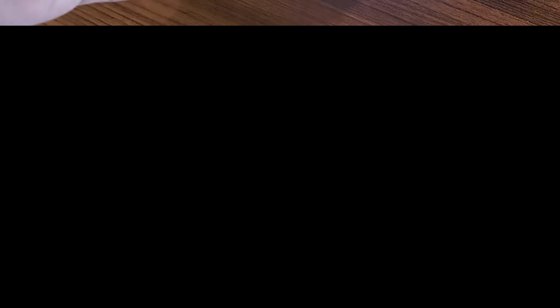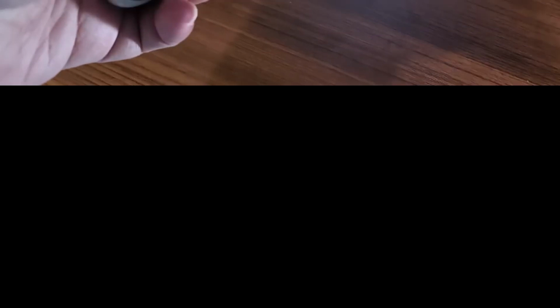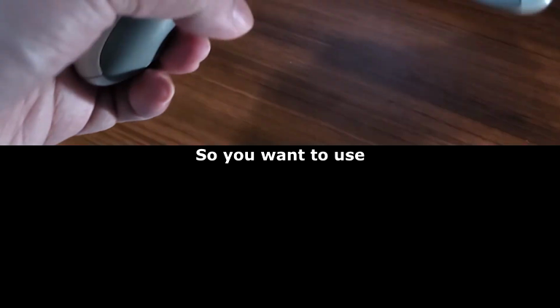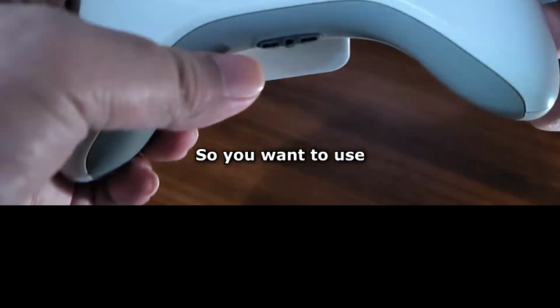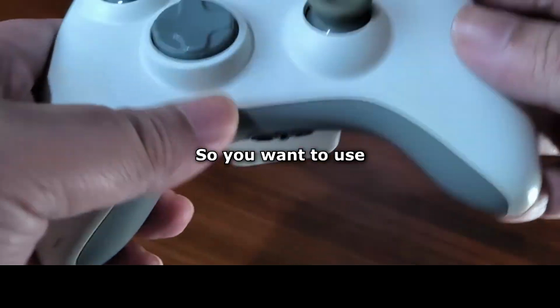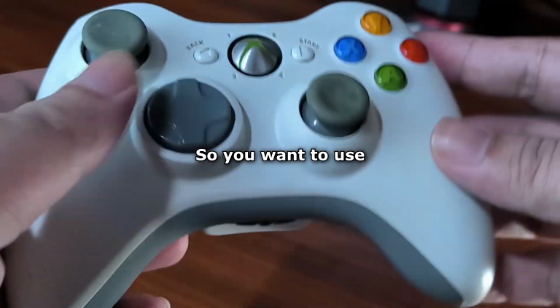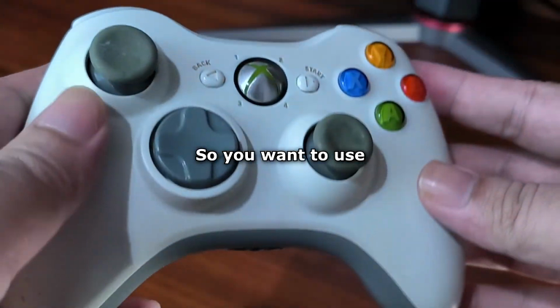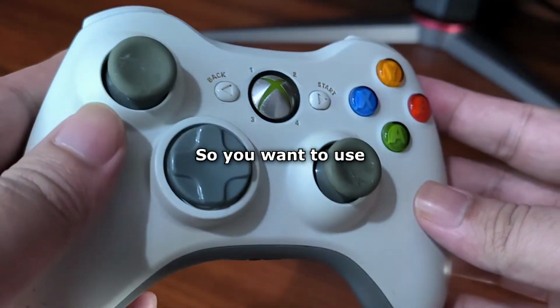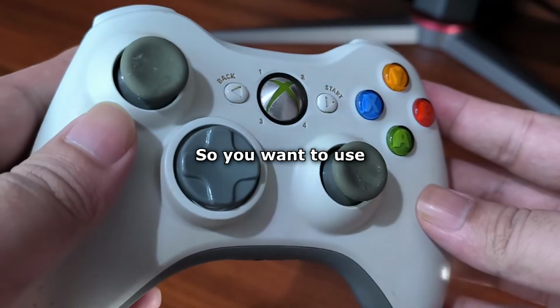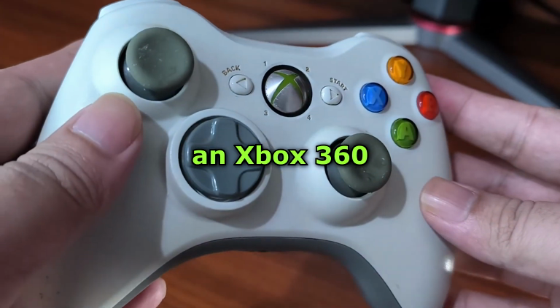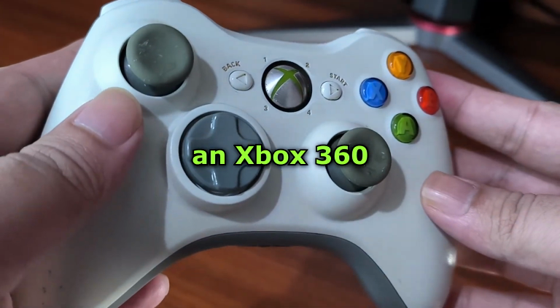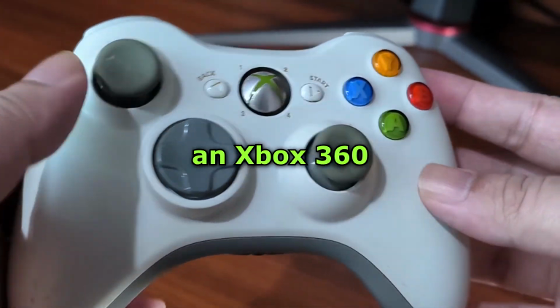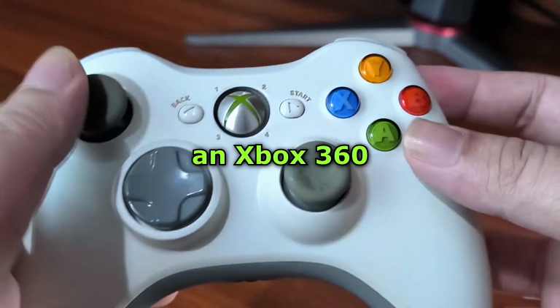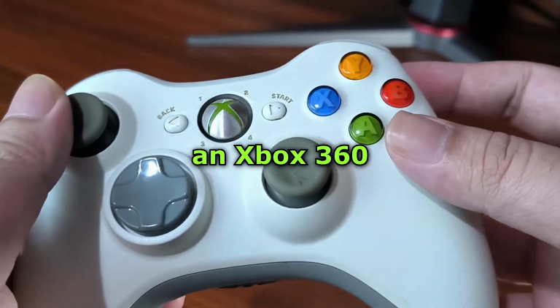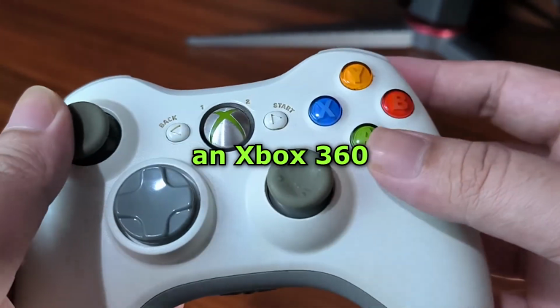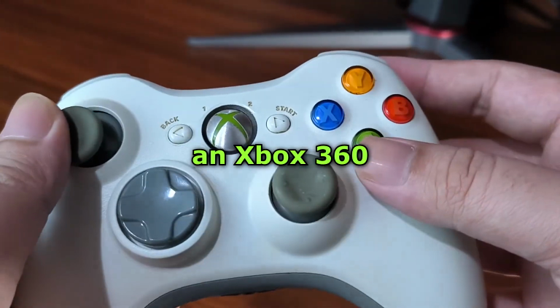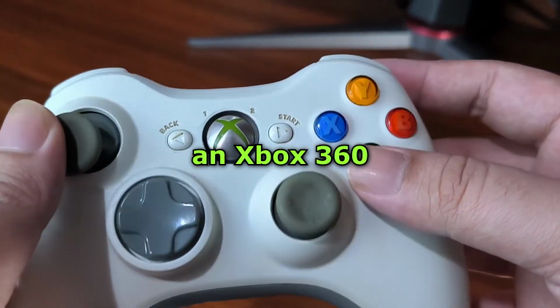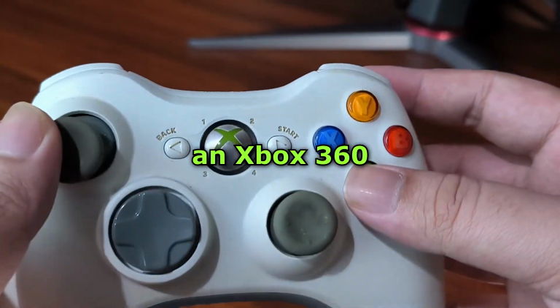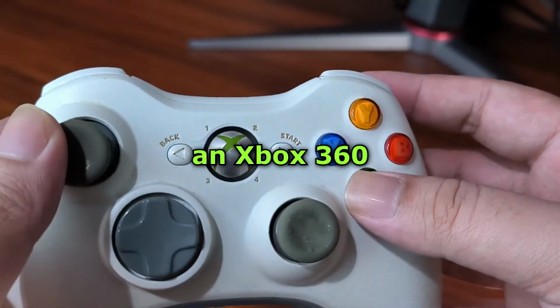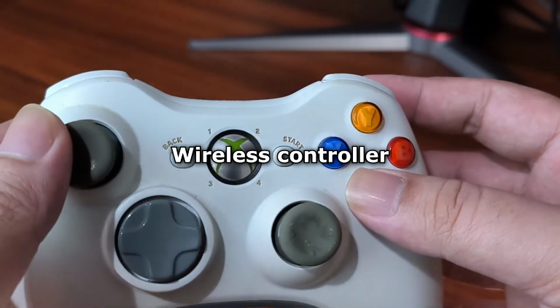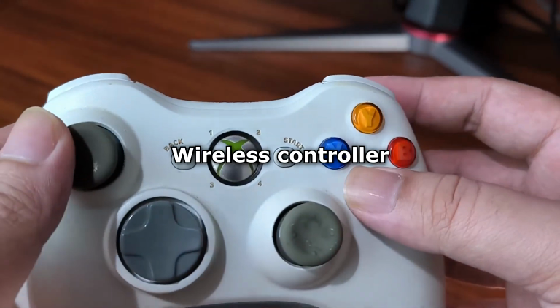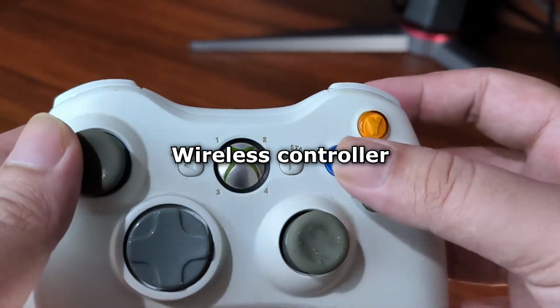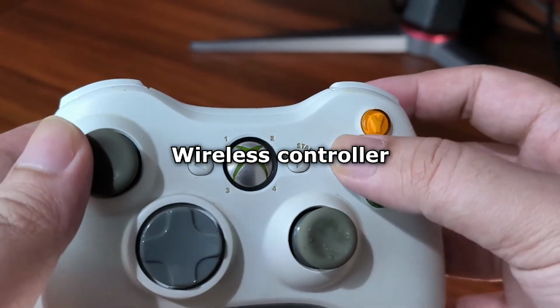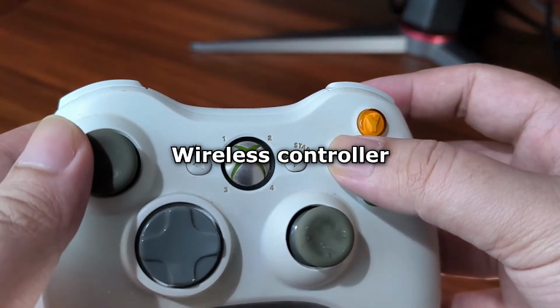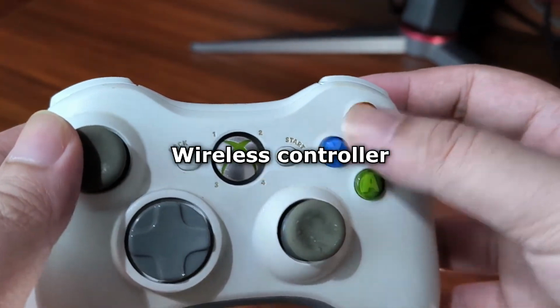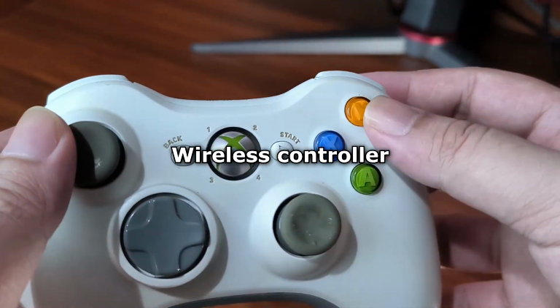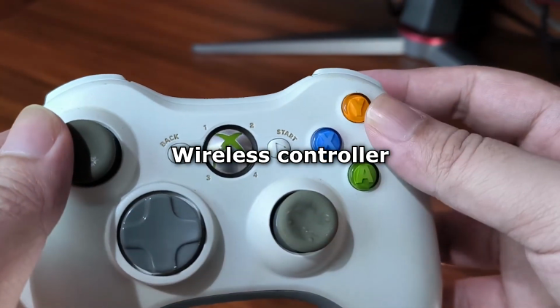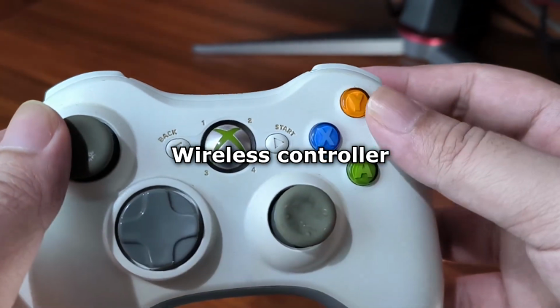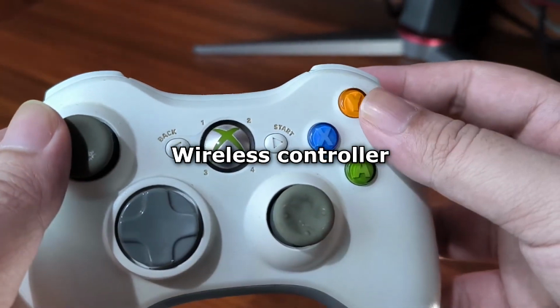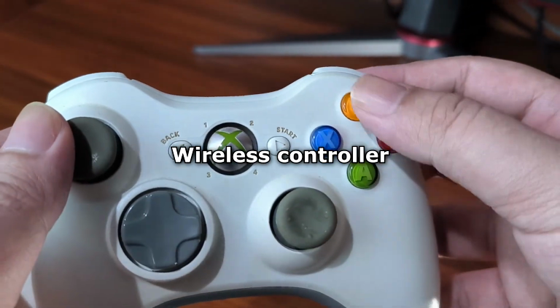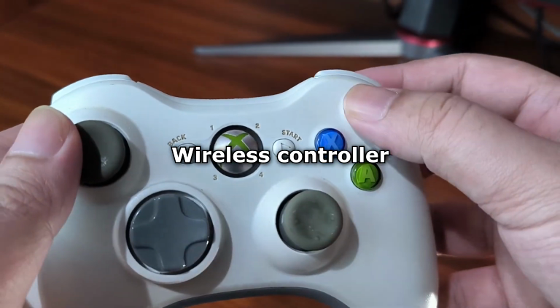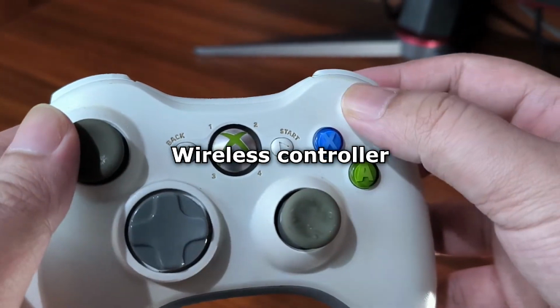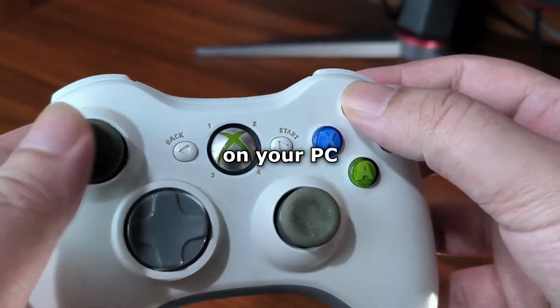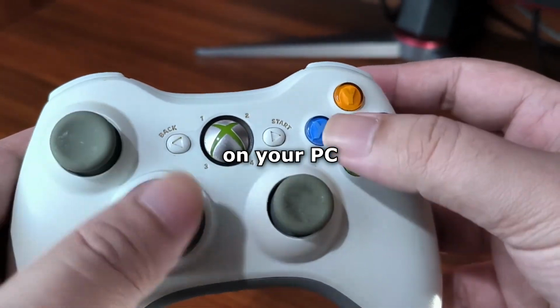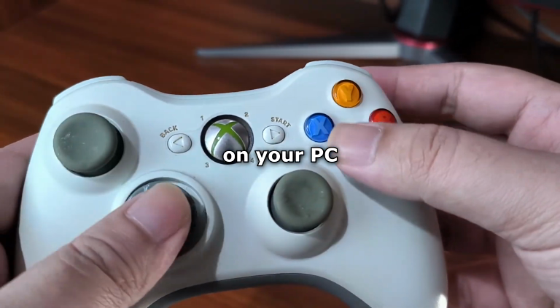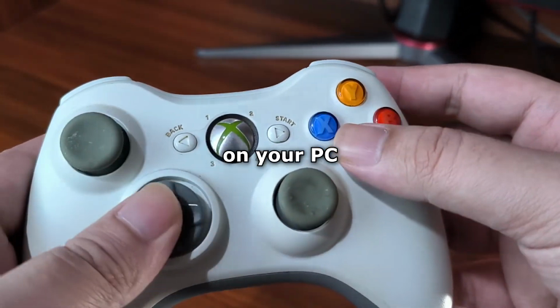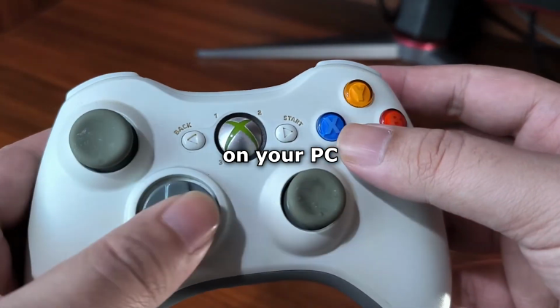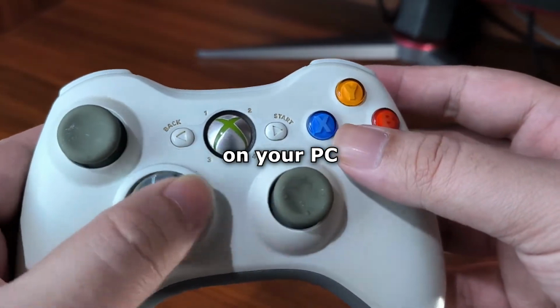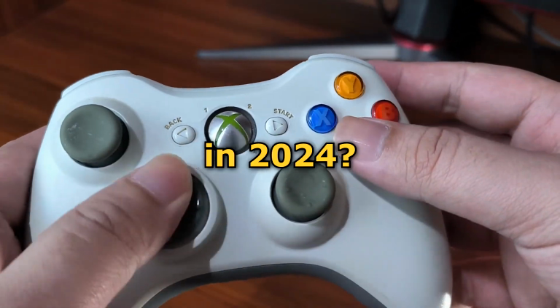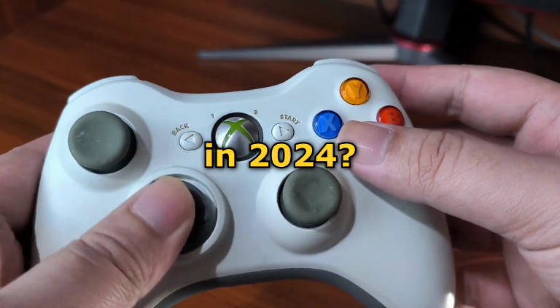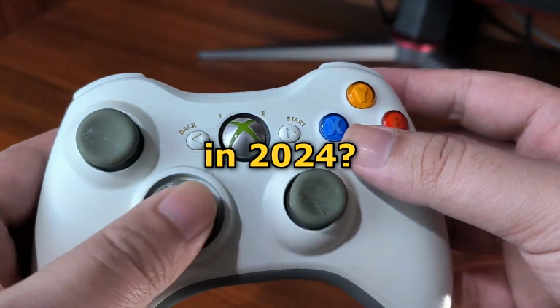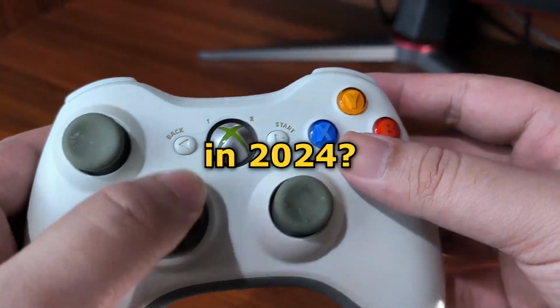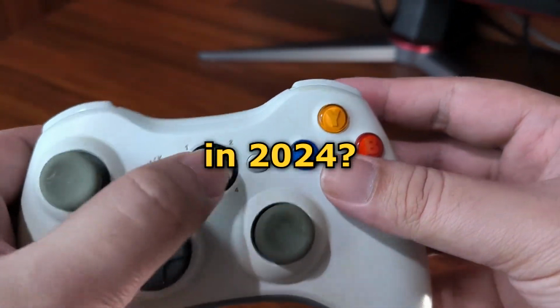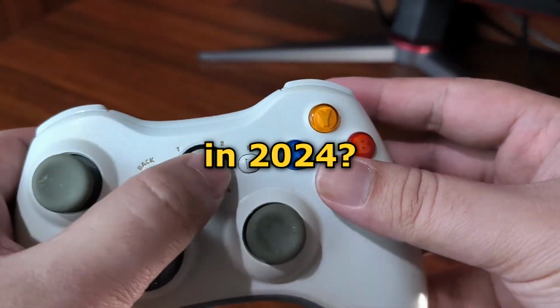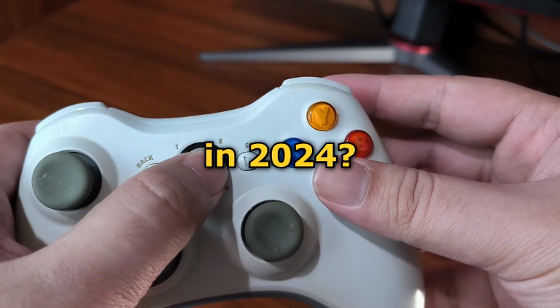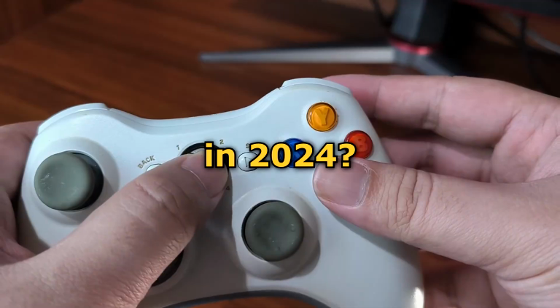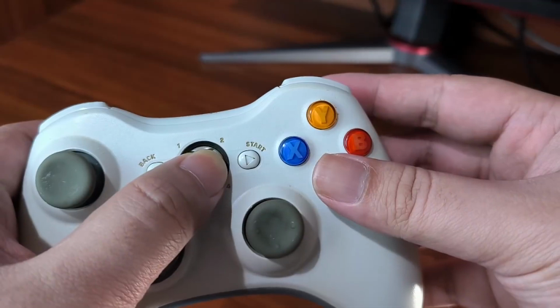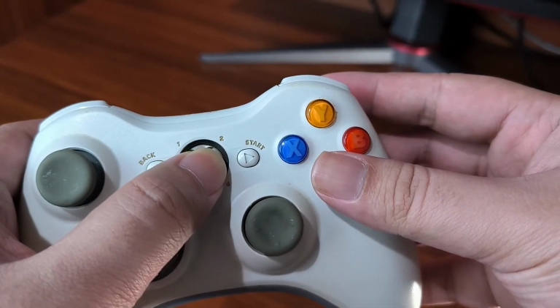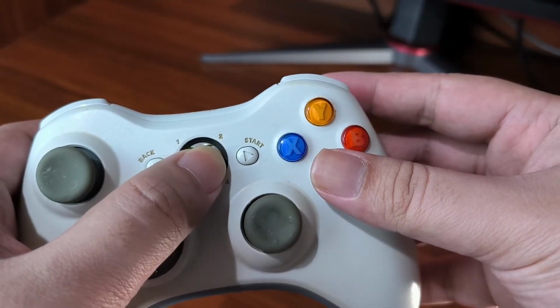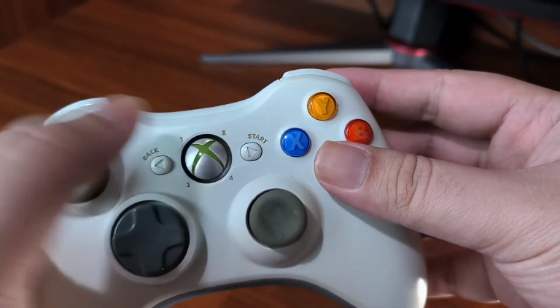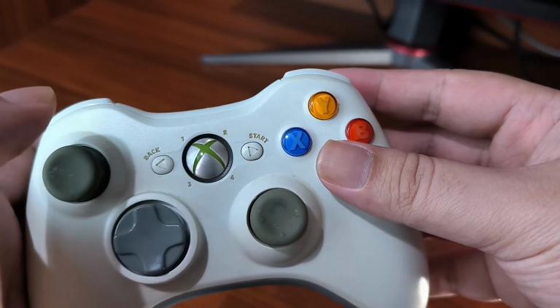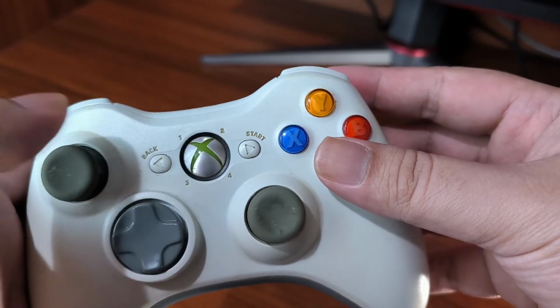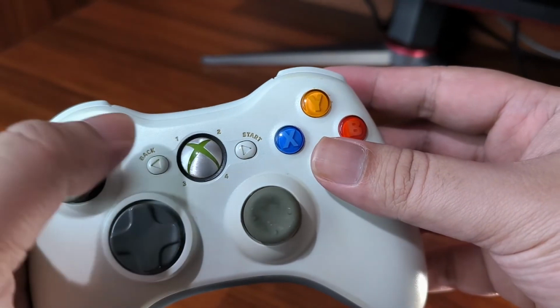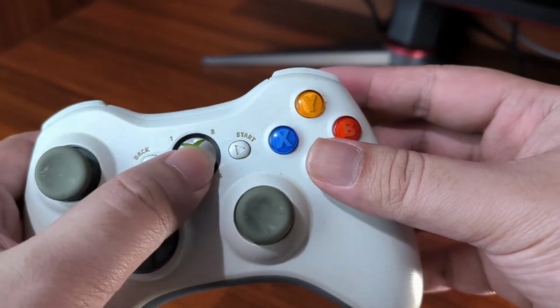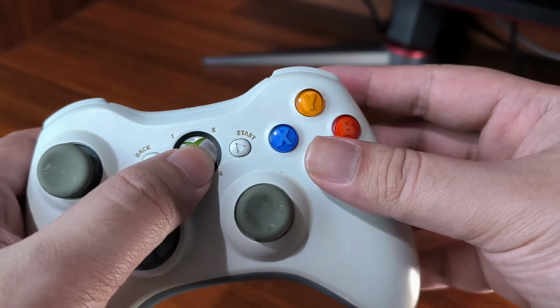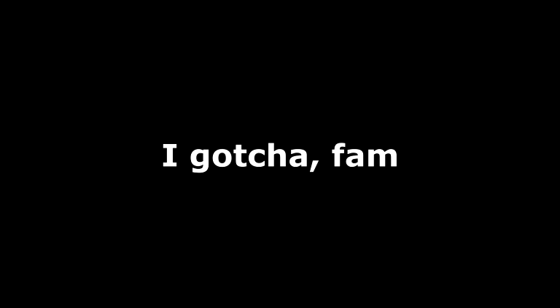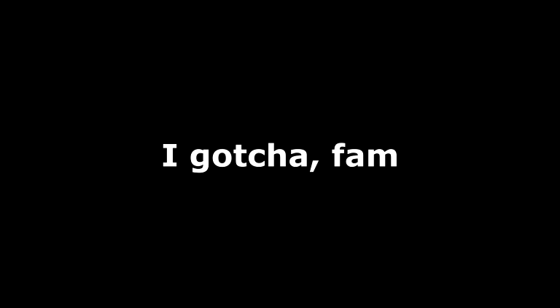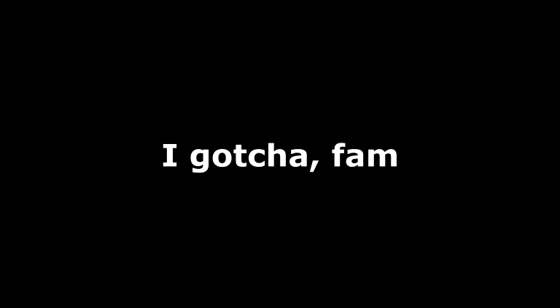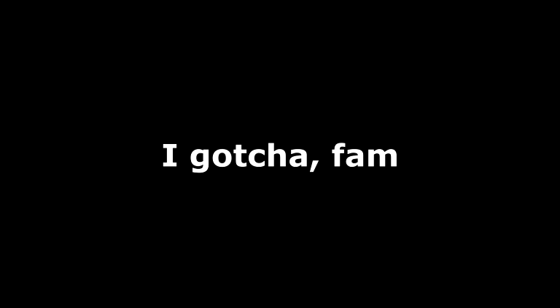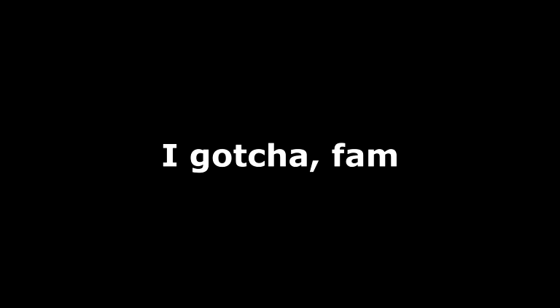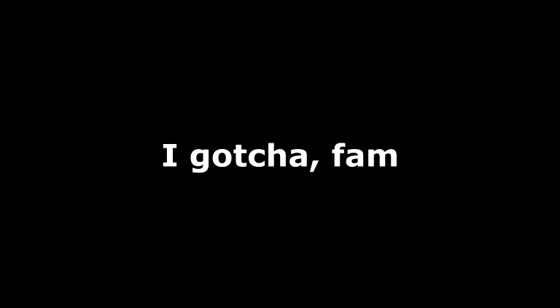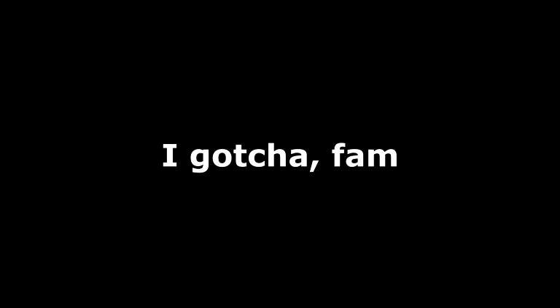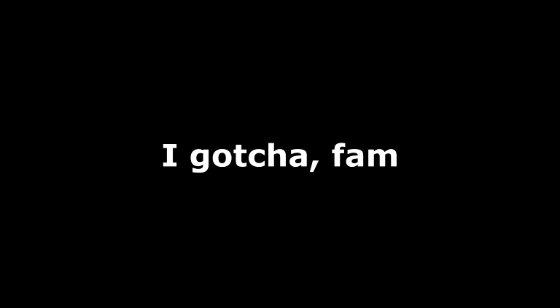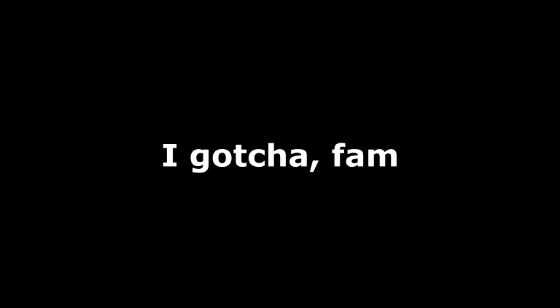So you want to use an Xbox 360 wireless controller on your PC in 2024? I gotcha fam!